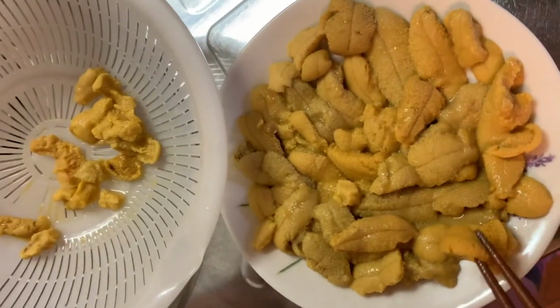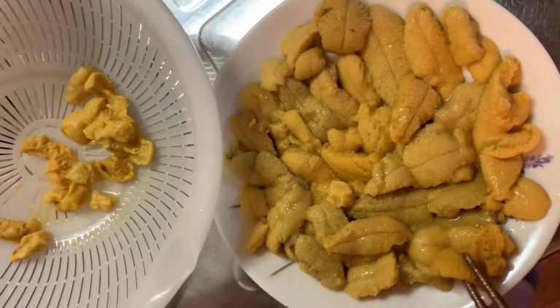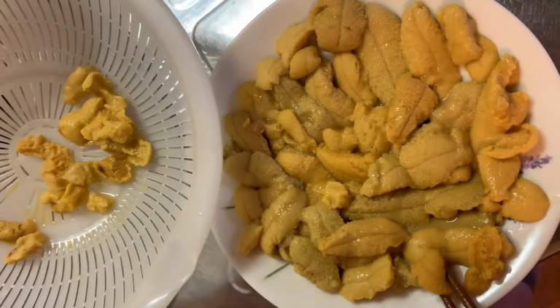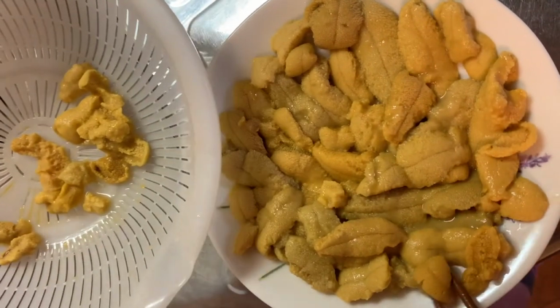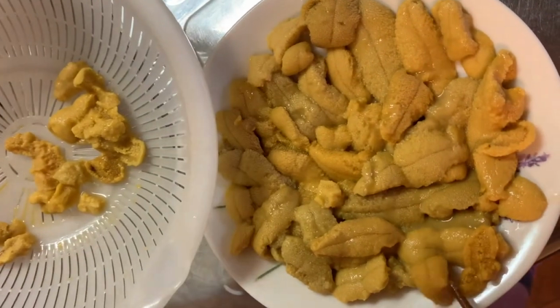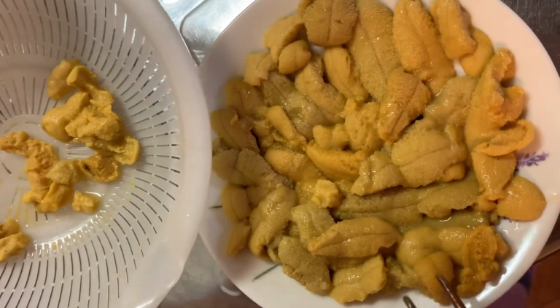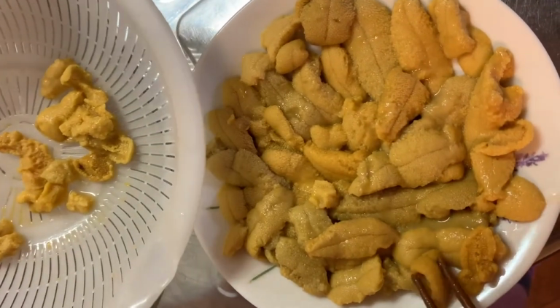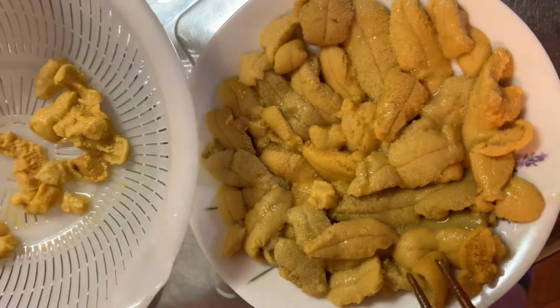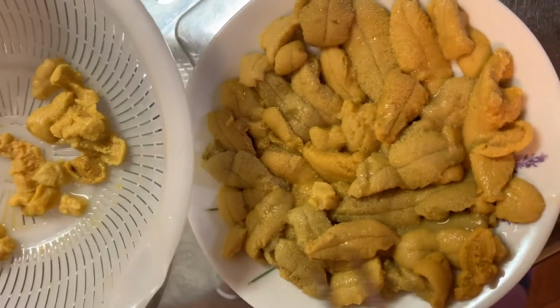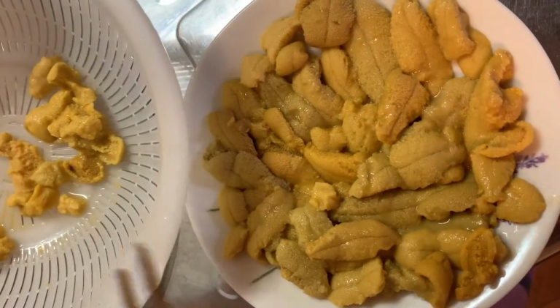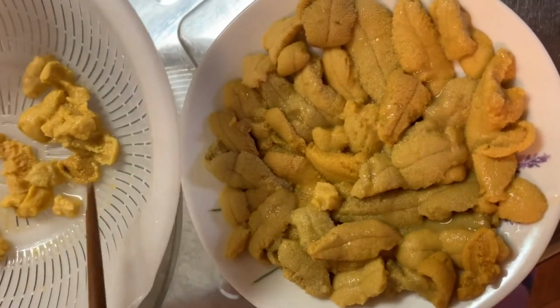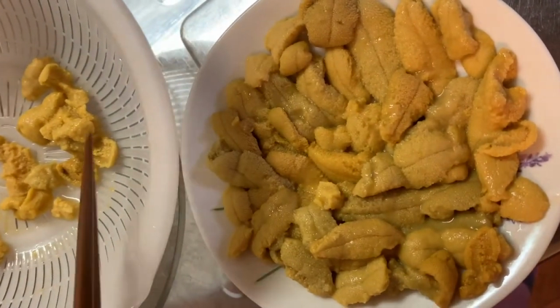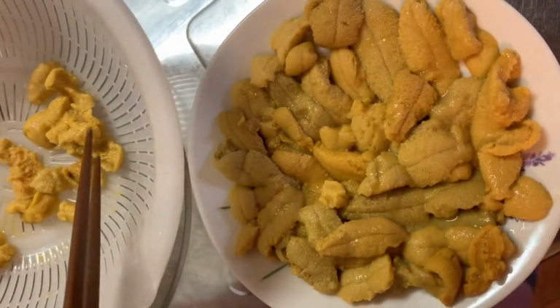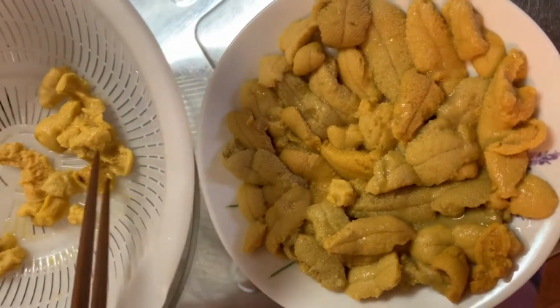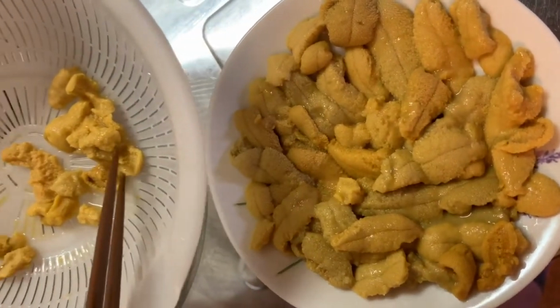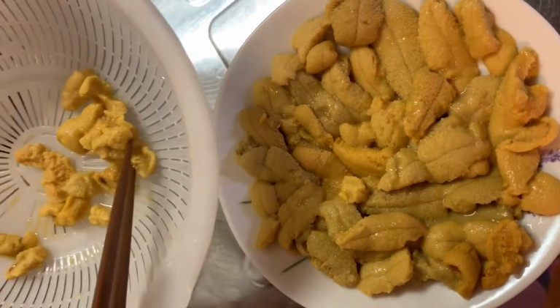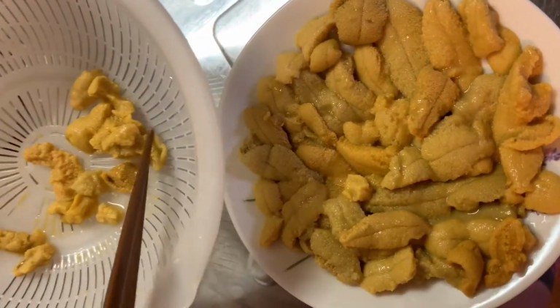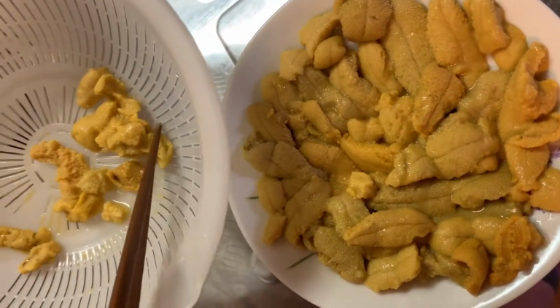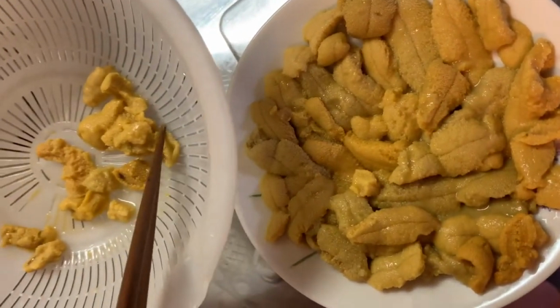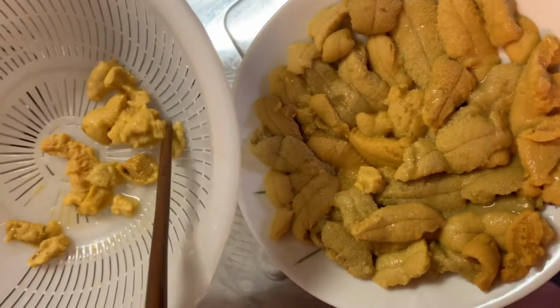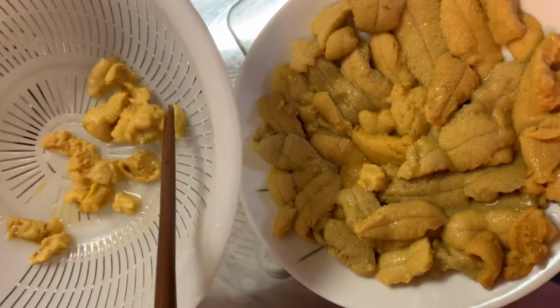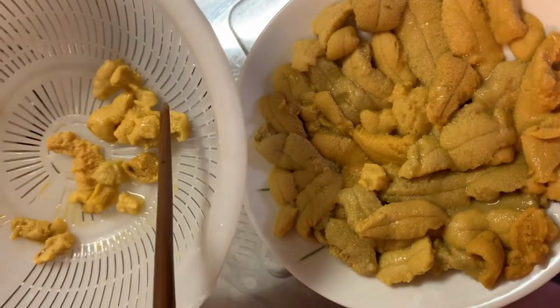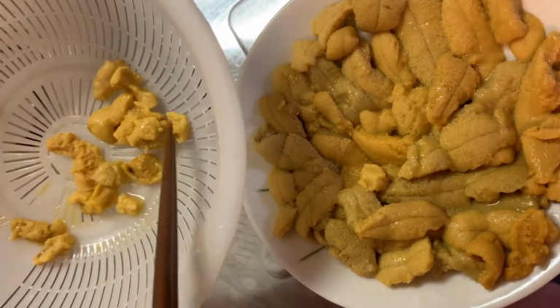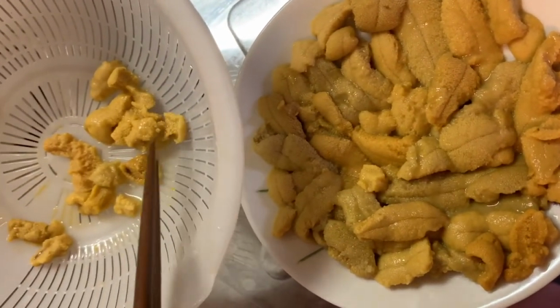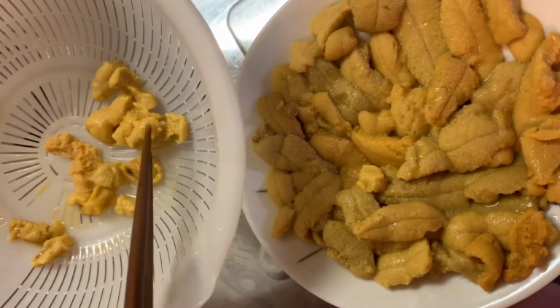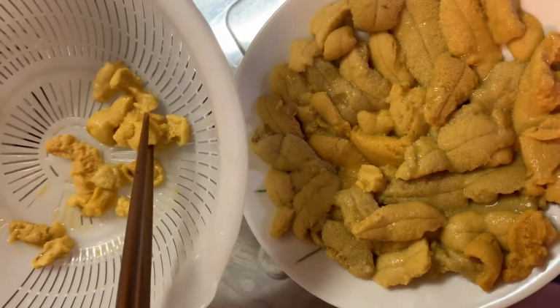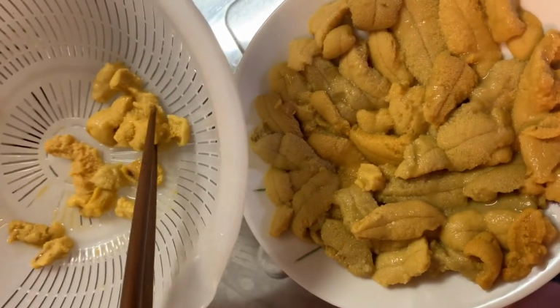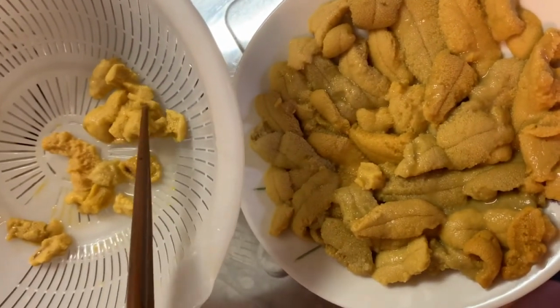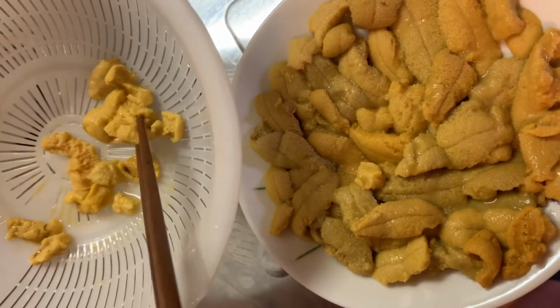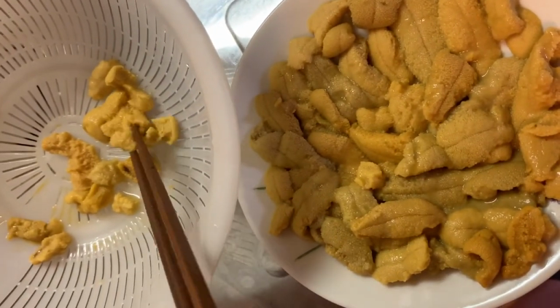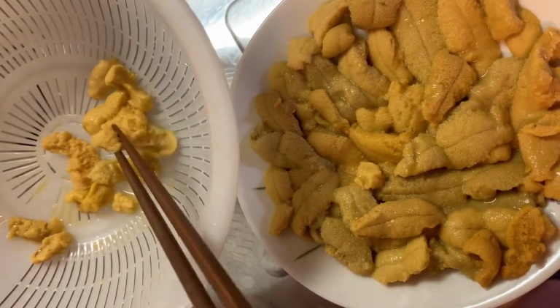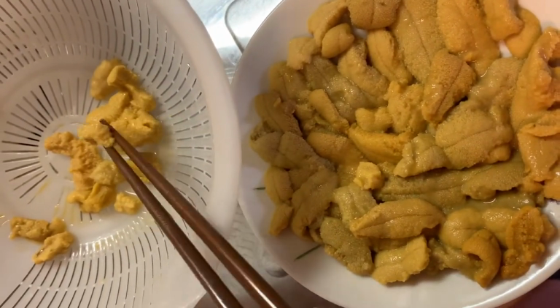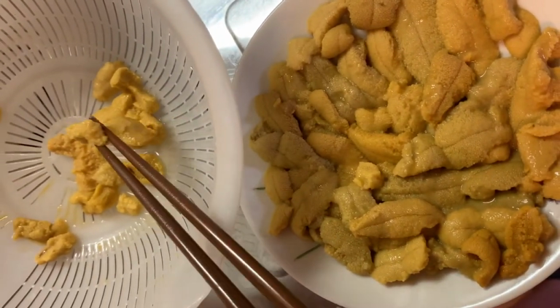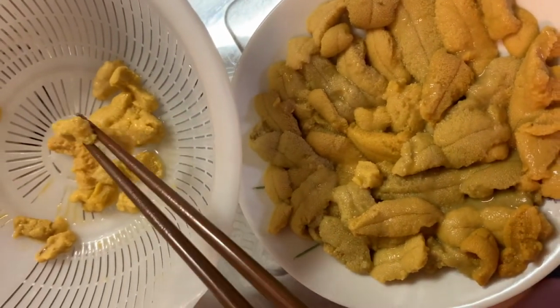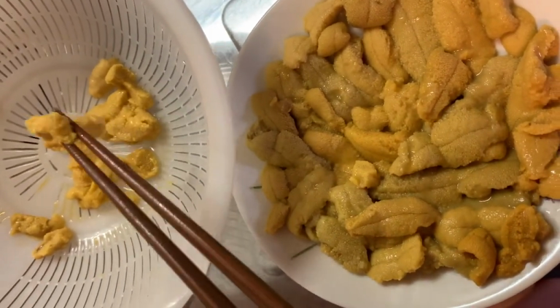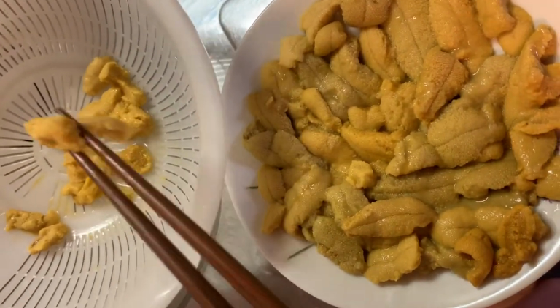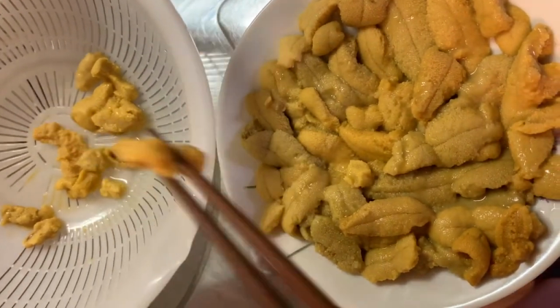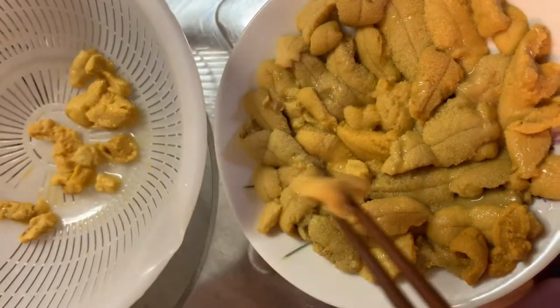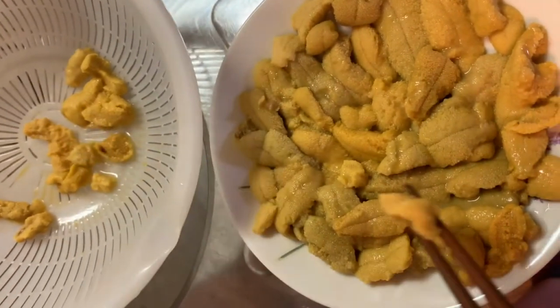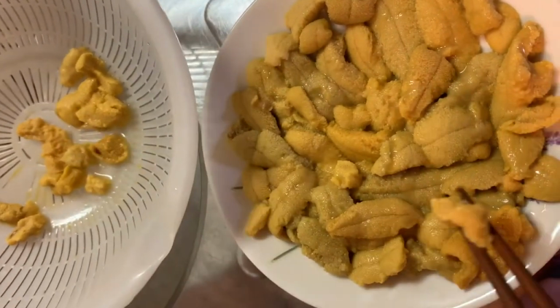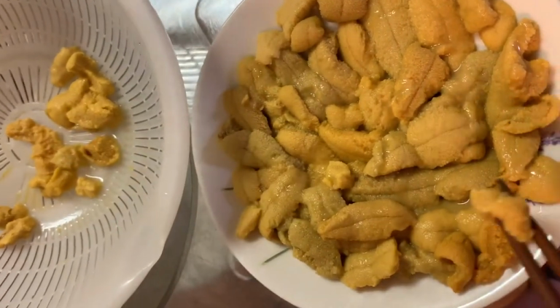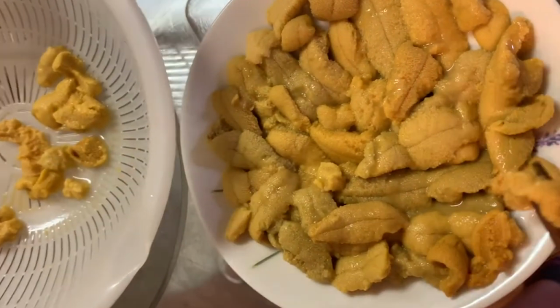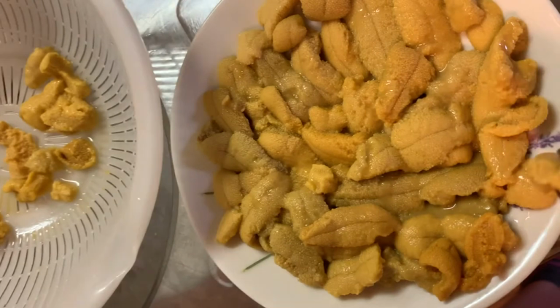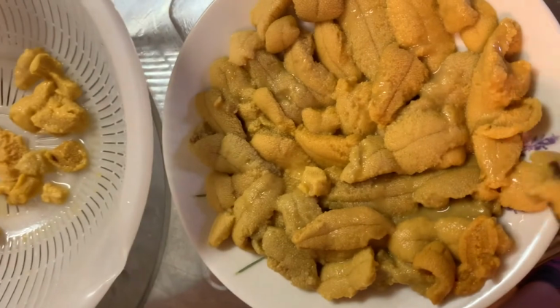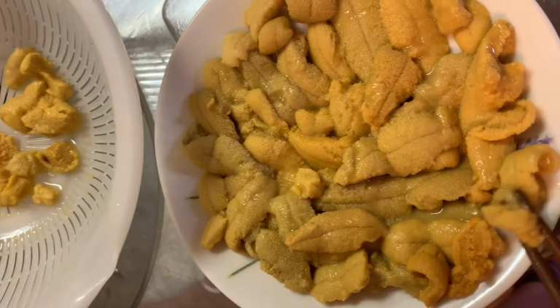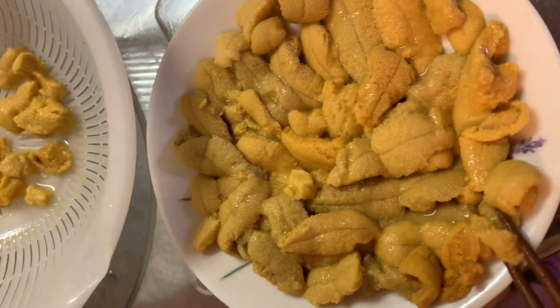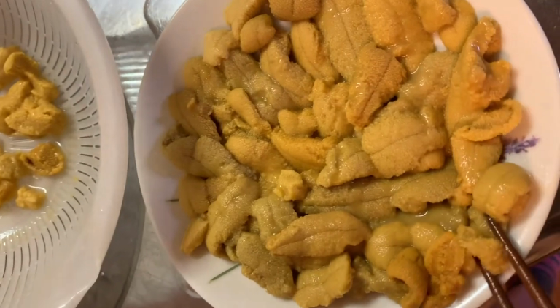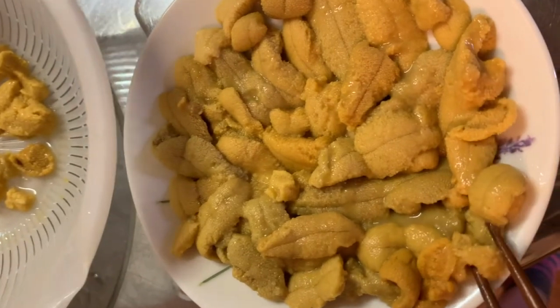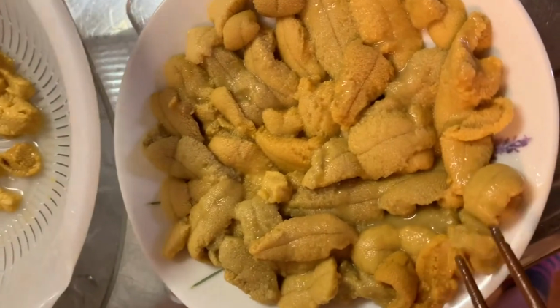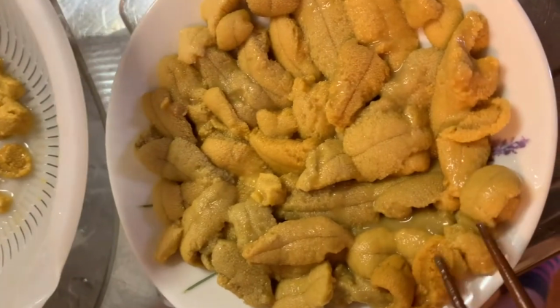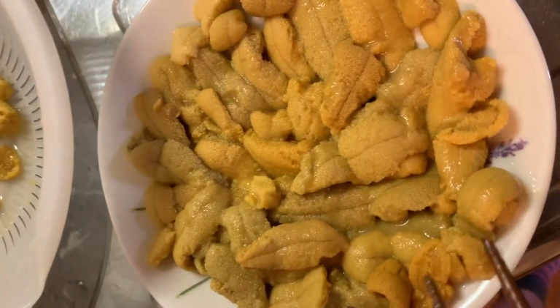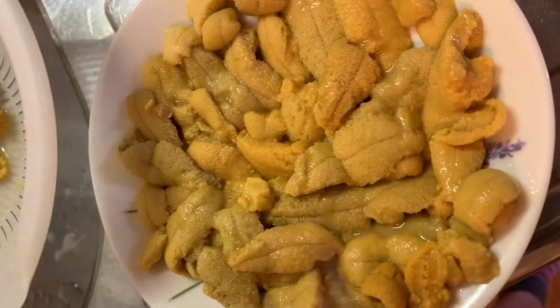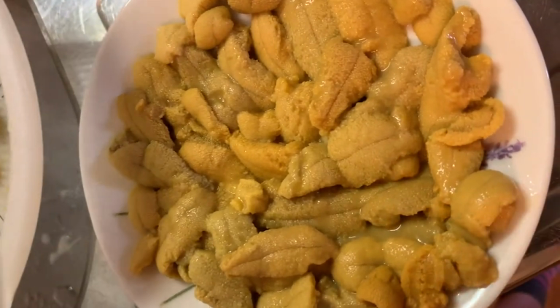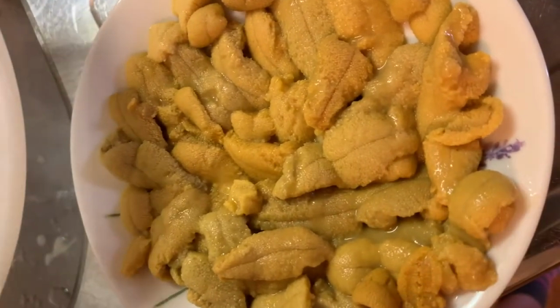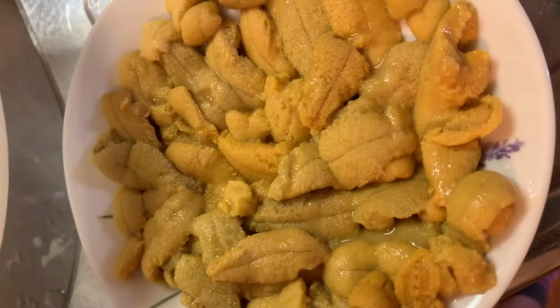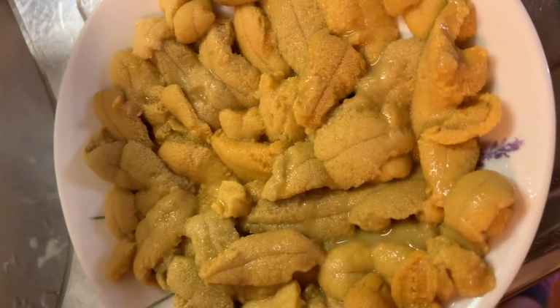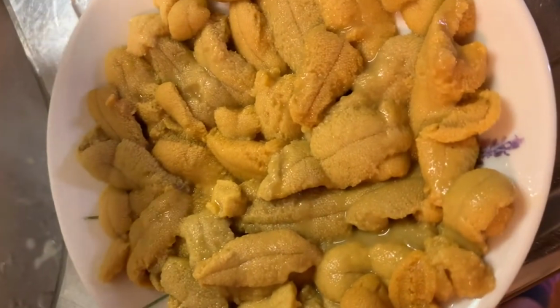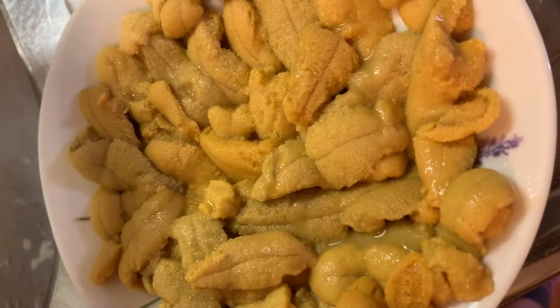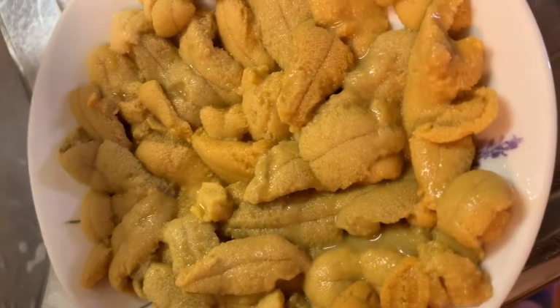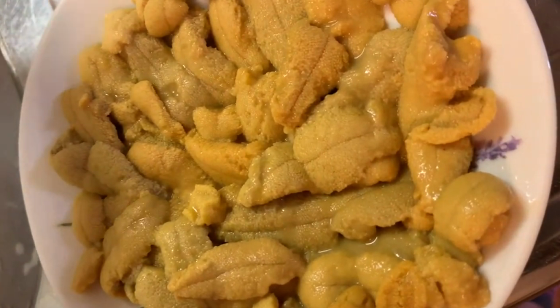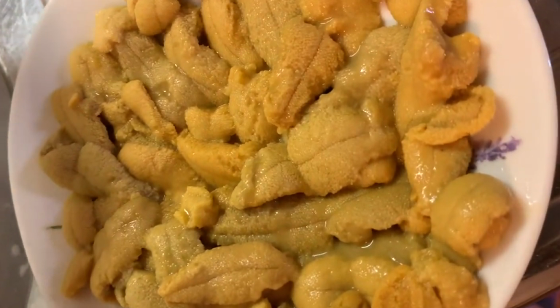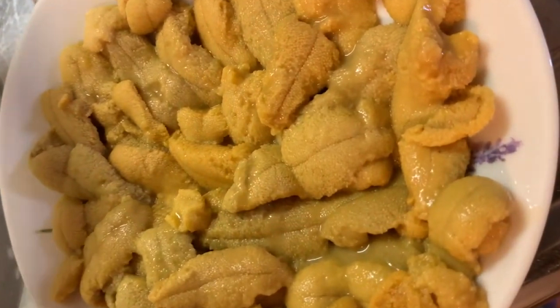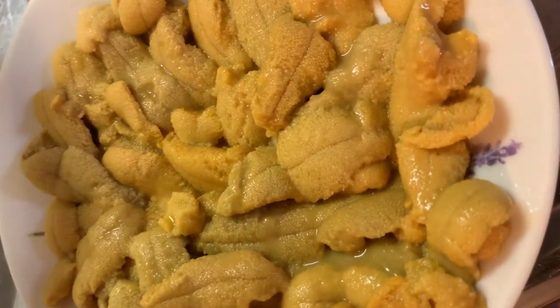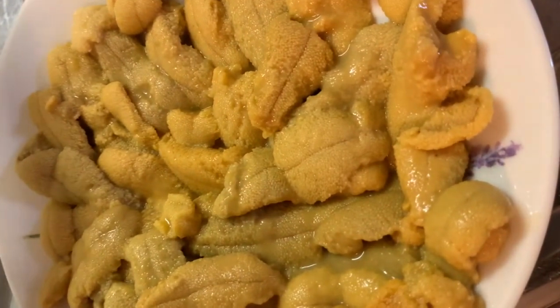The uni was extremely fresh, delicious, sweet — as good as uni can possibly taste.